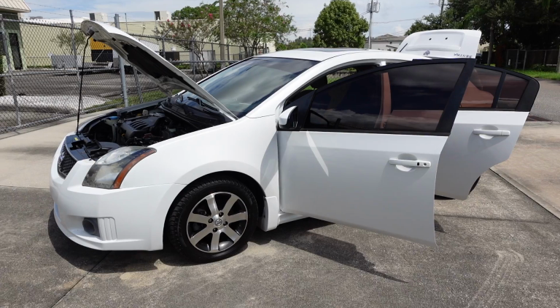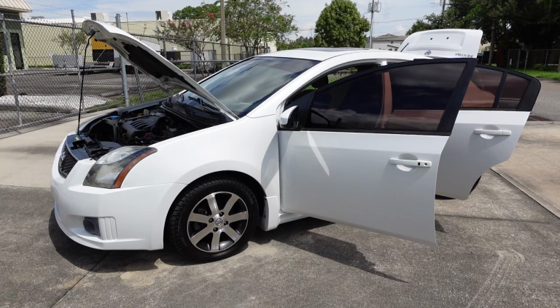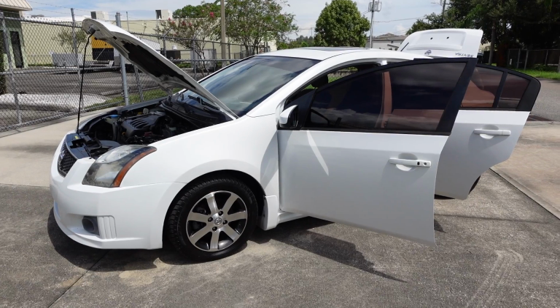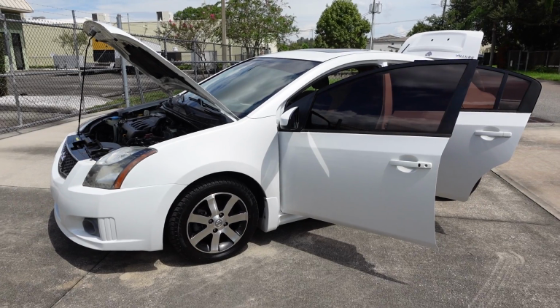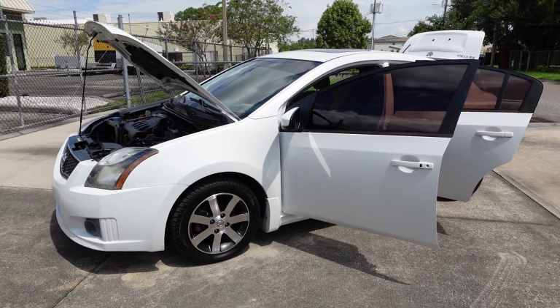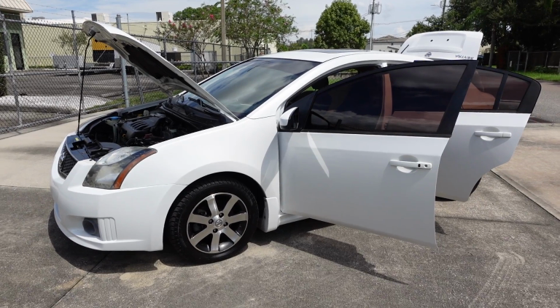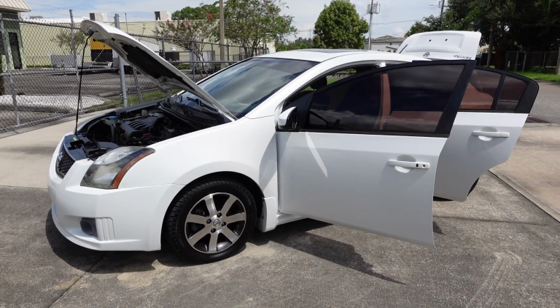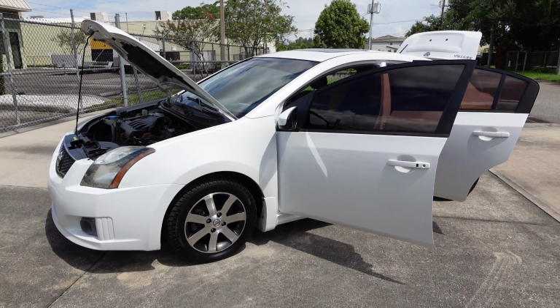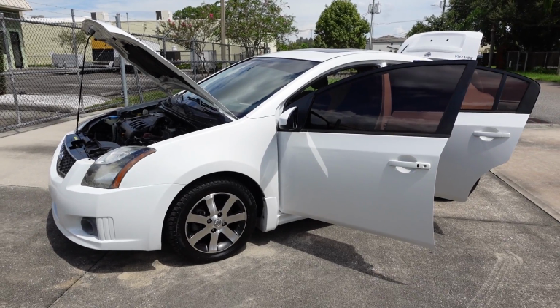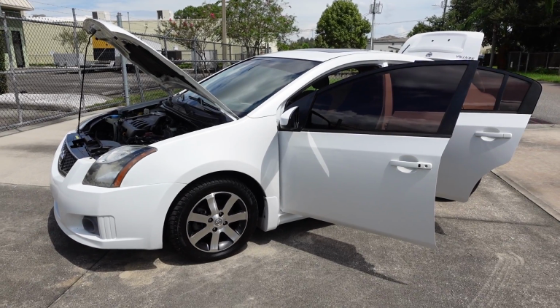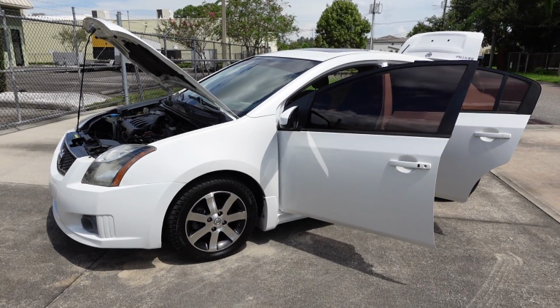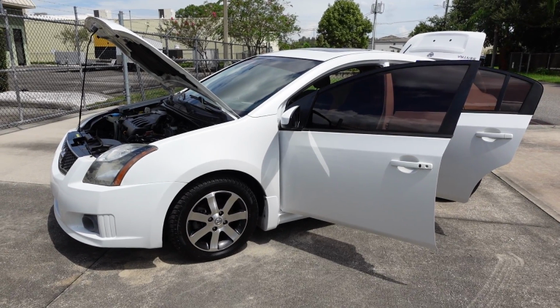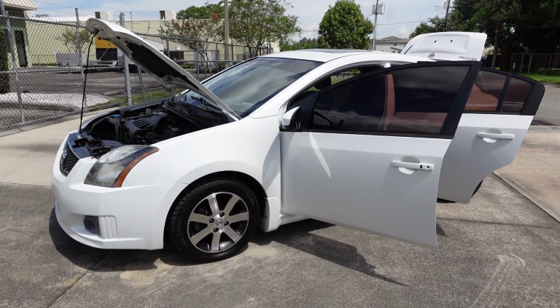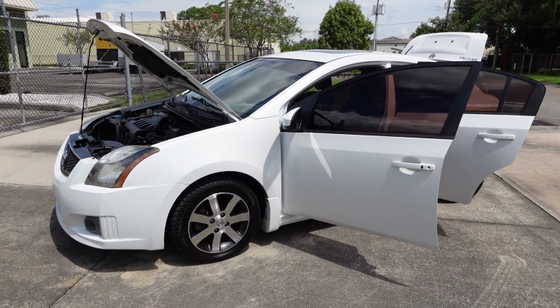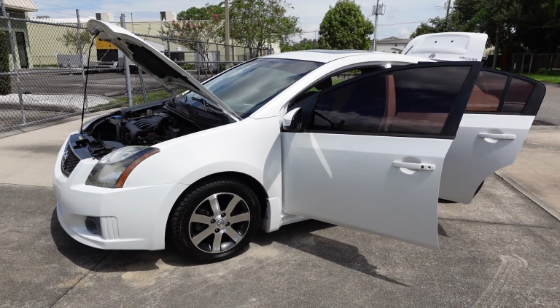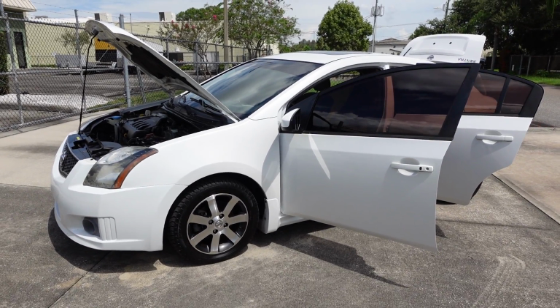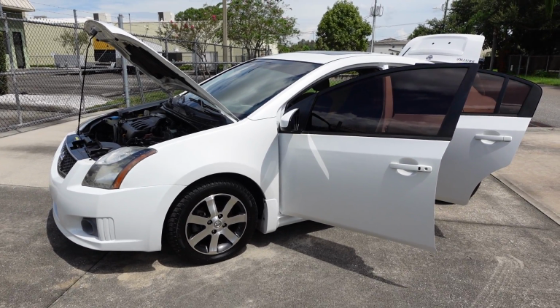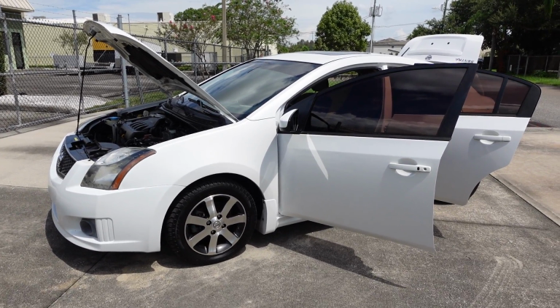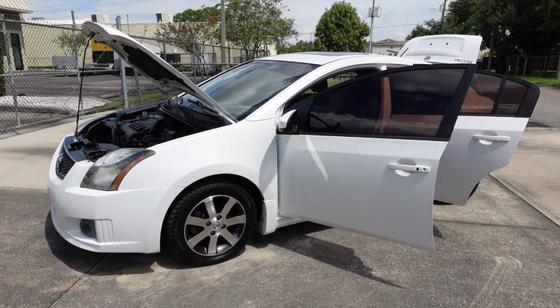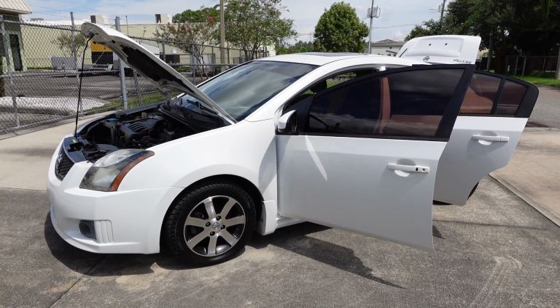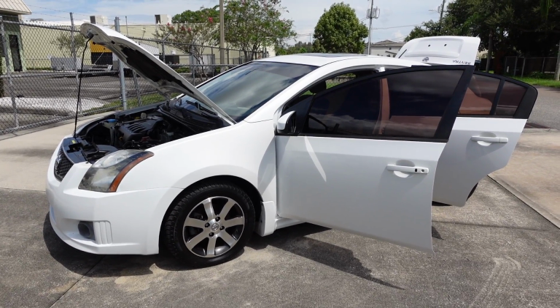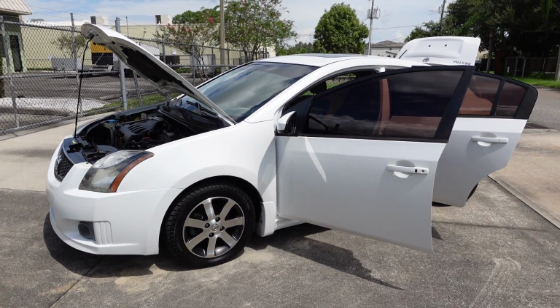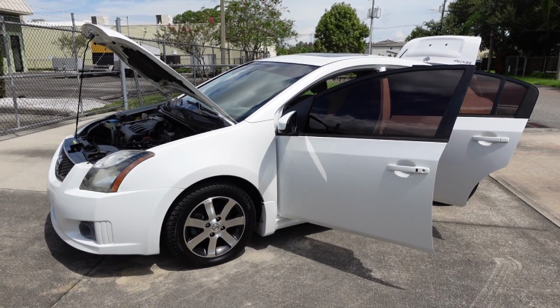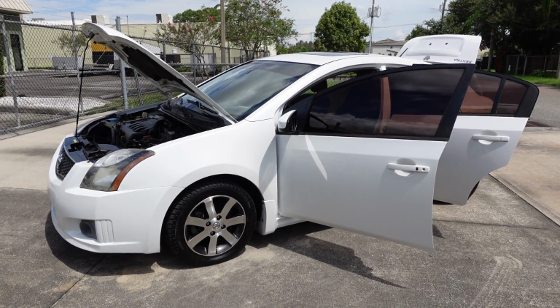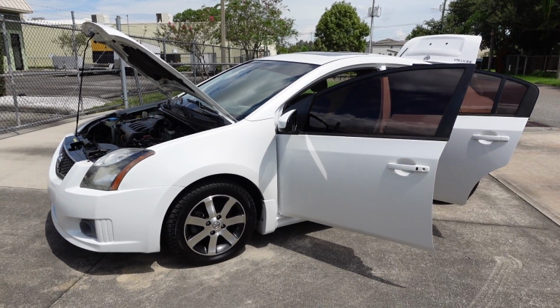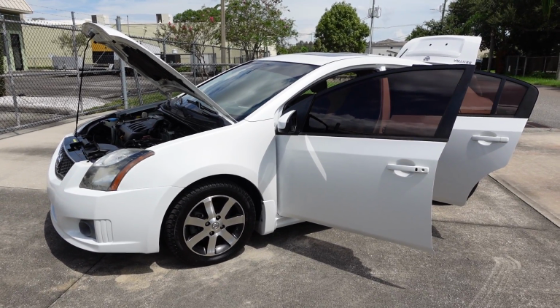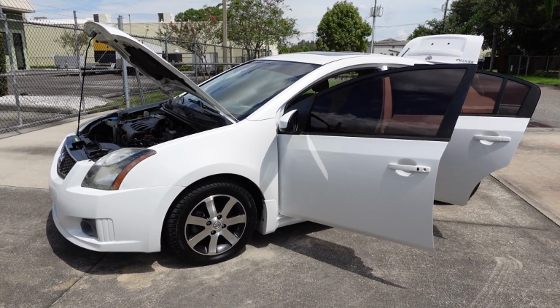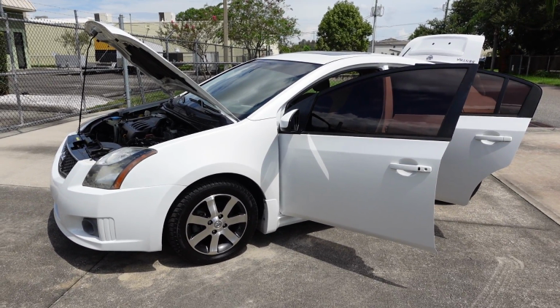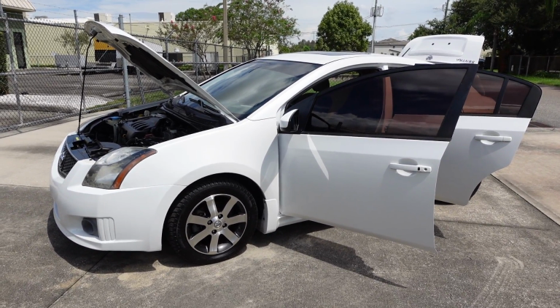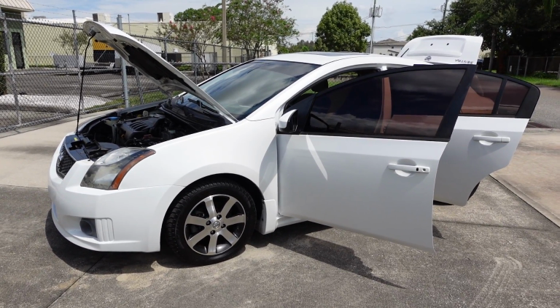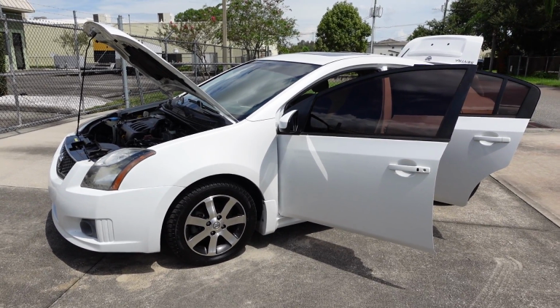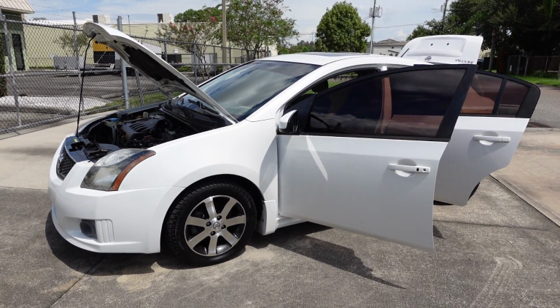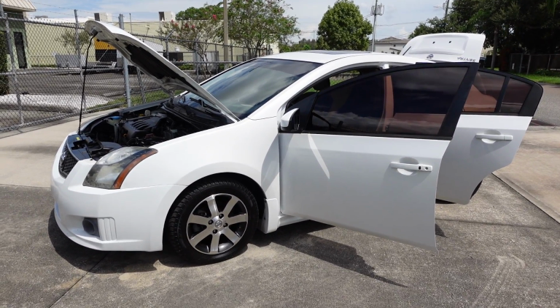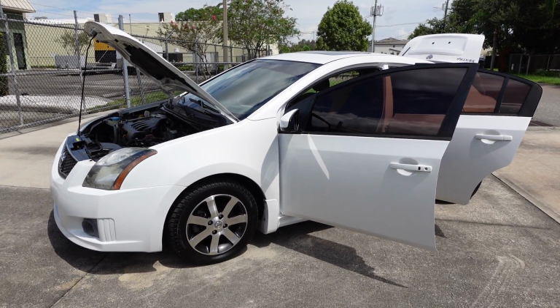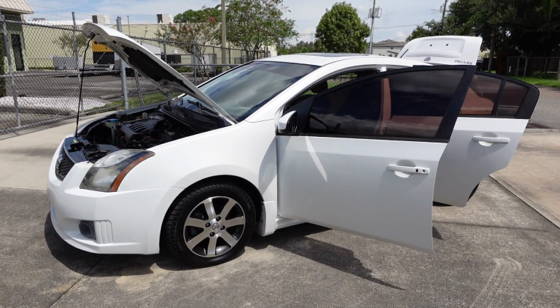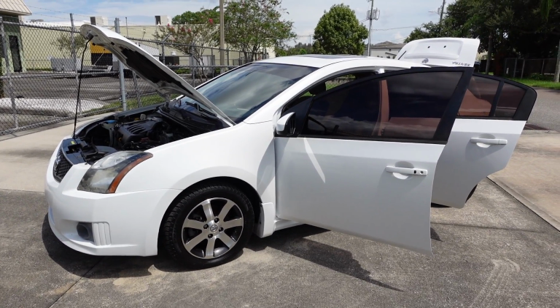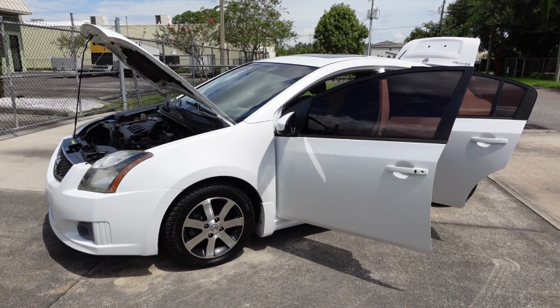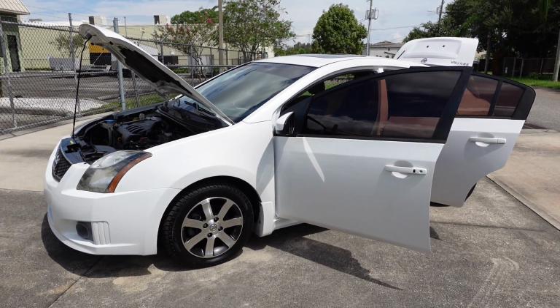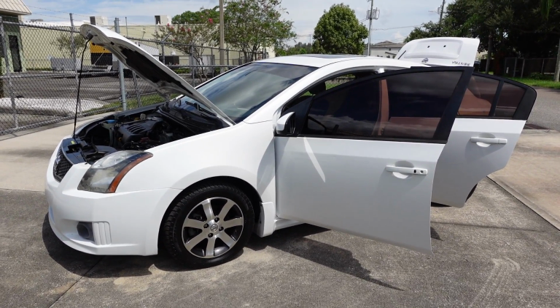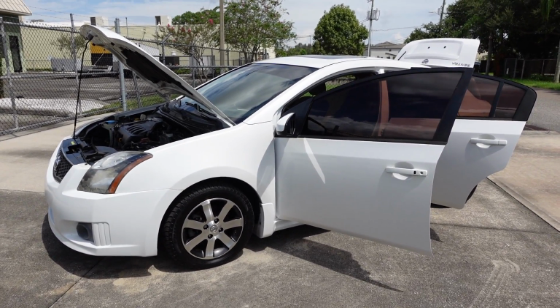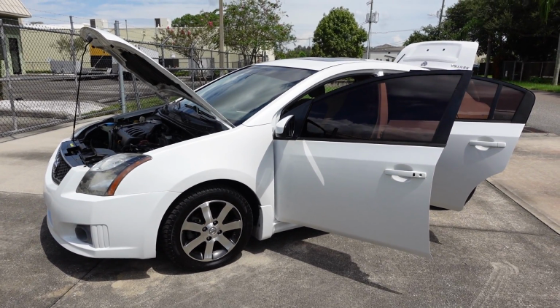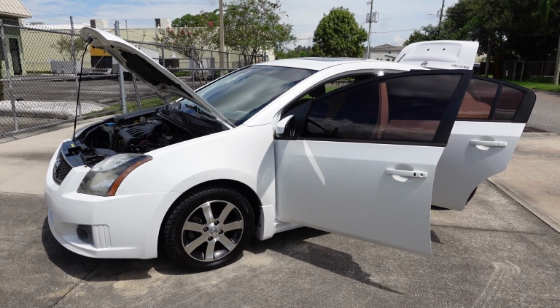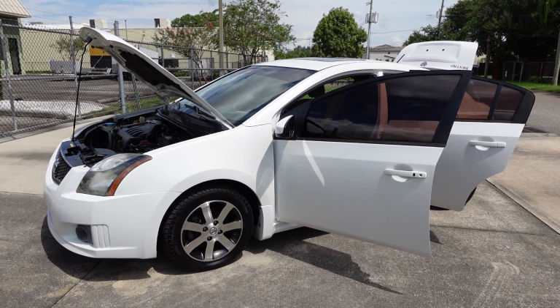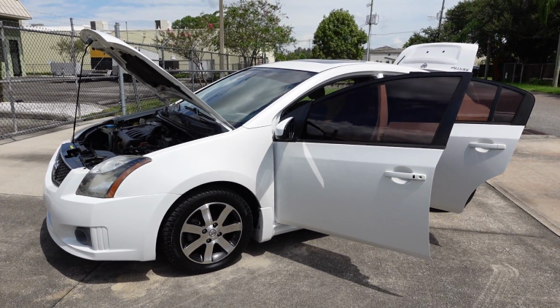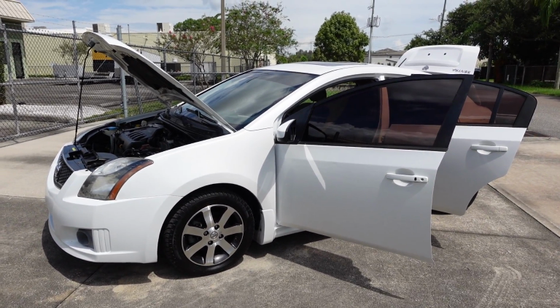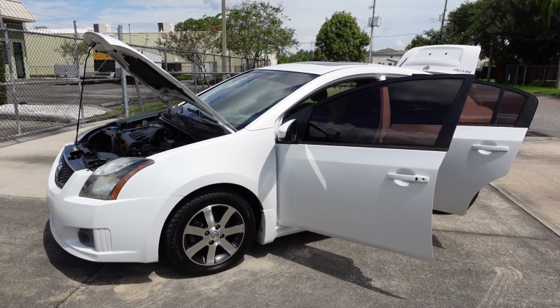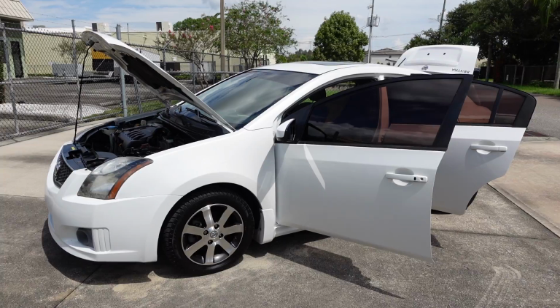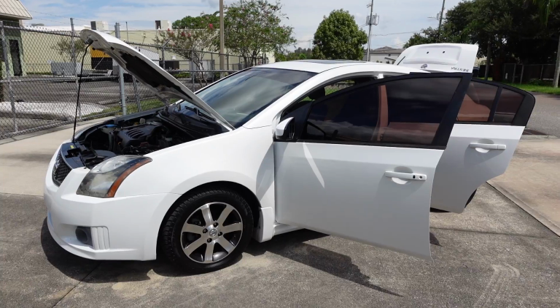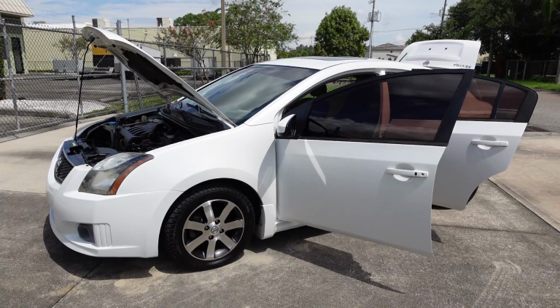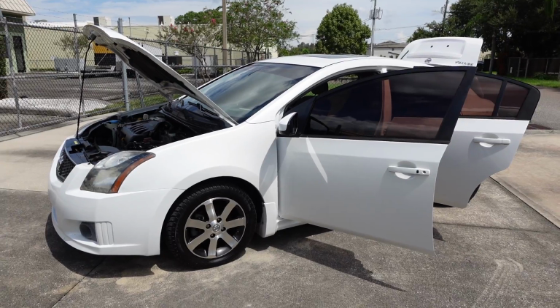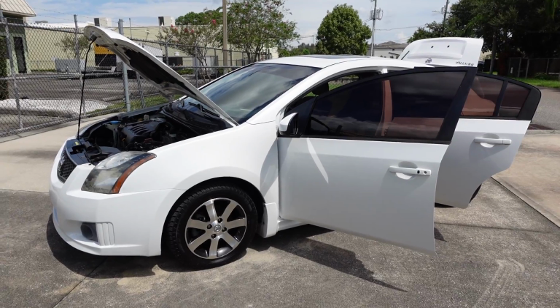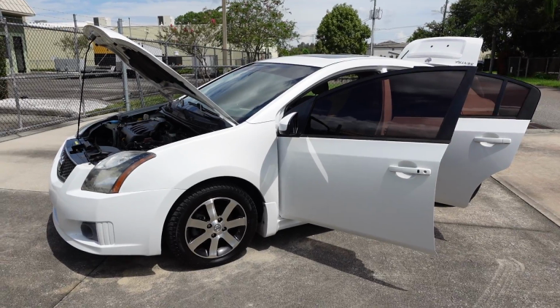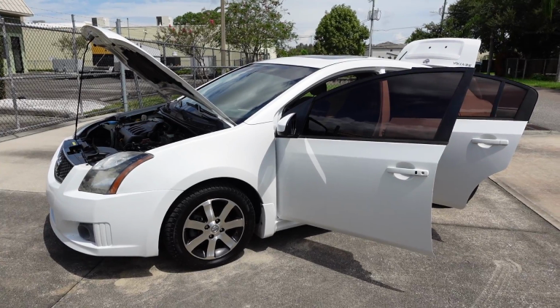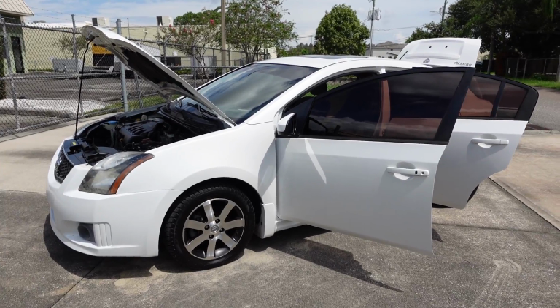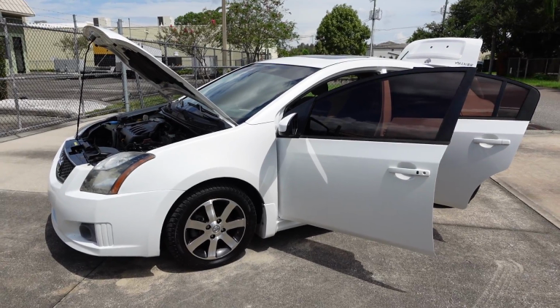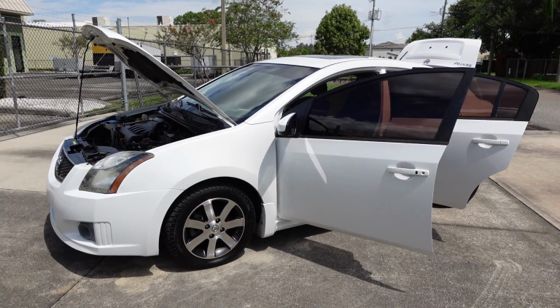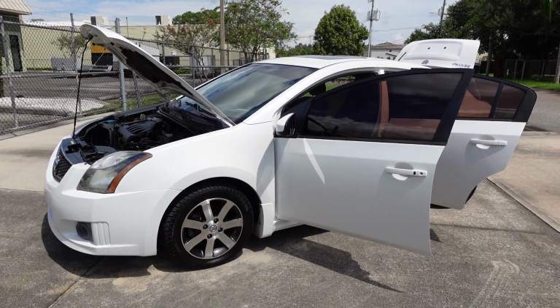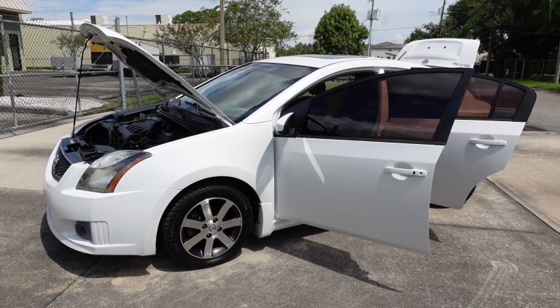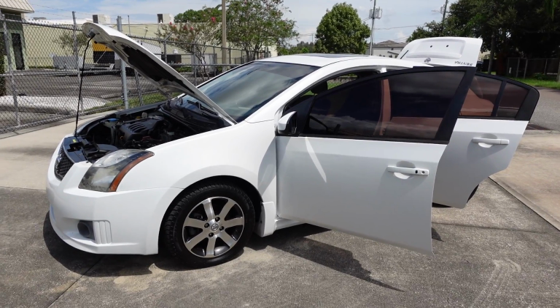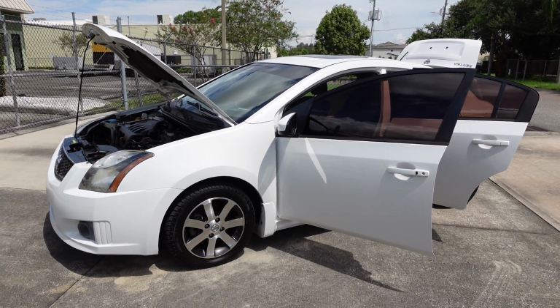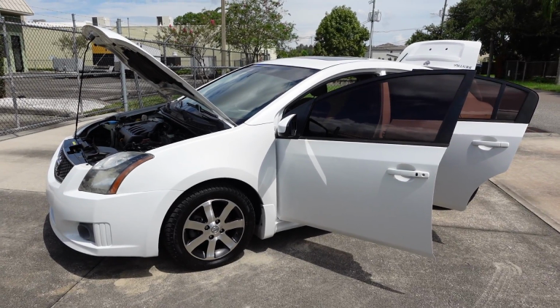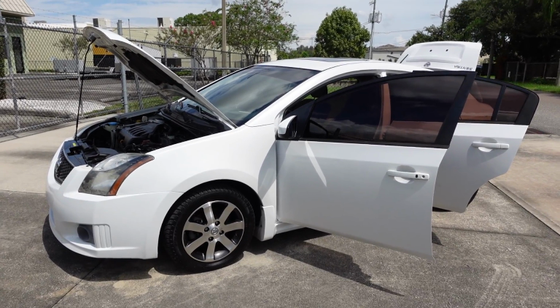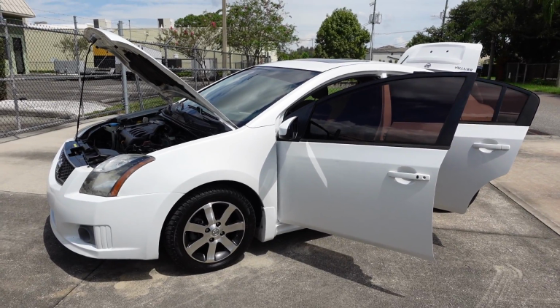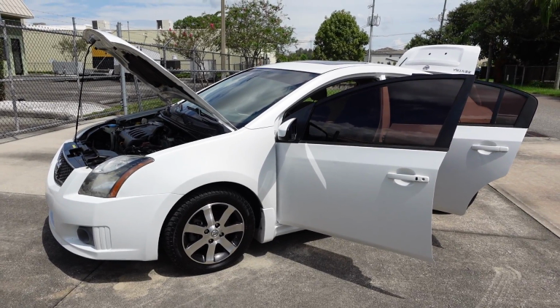Good afternoon YouTube. Here's Nick from Meticulous Motors again, and here for sale today we have this beautiful 2012 Nissan Sentra SR.